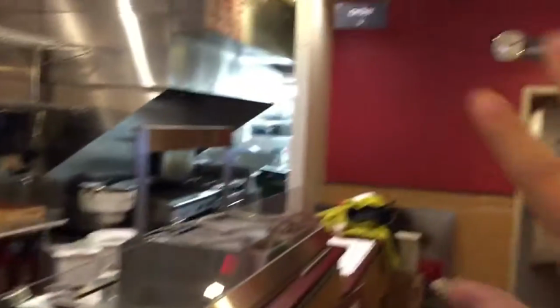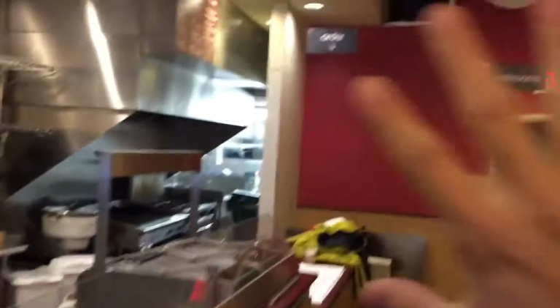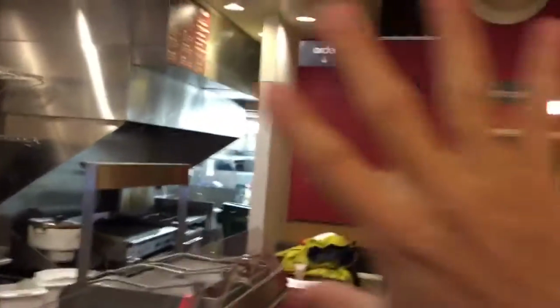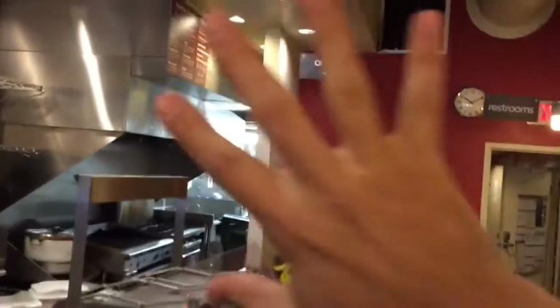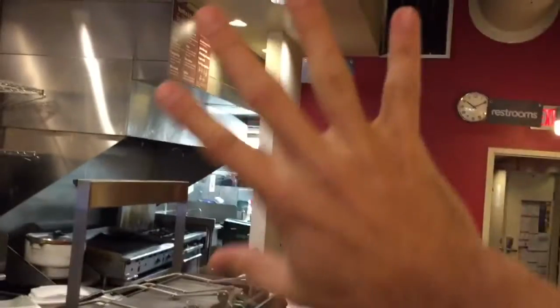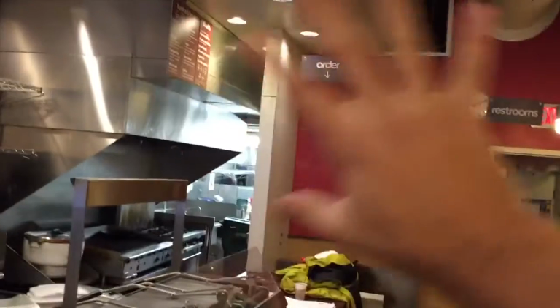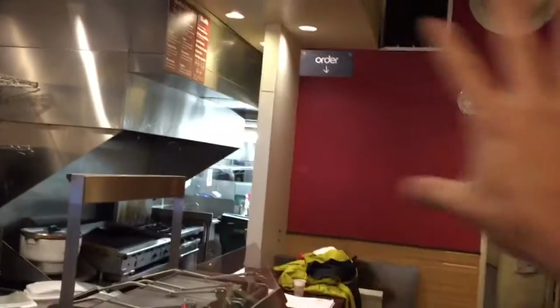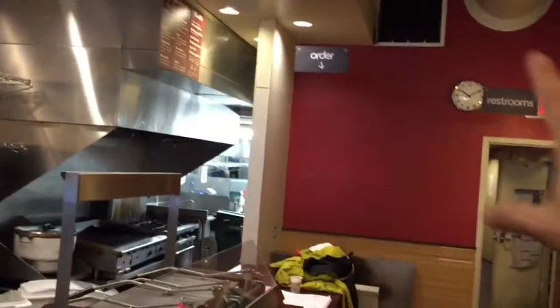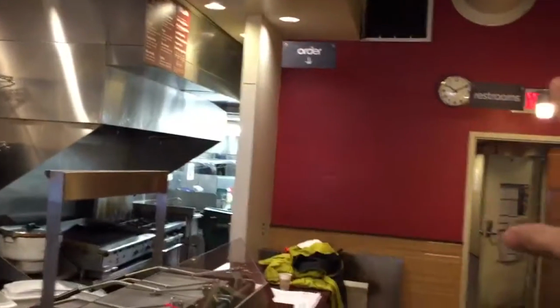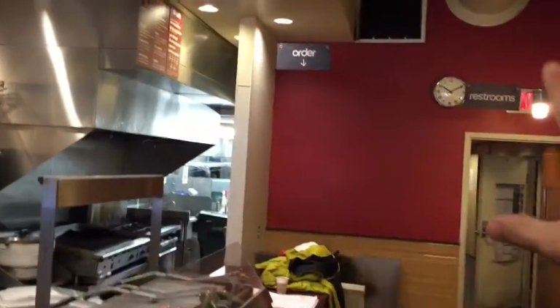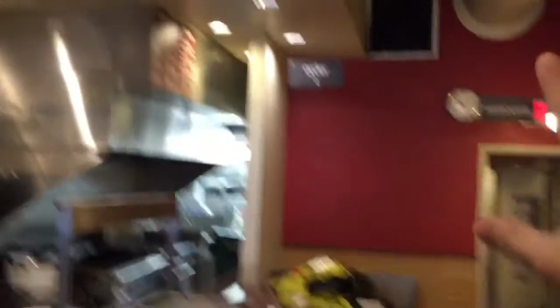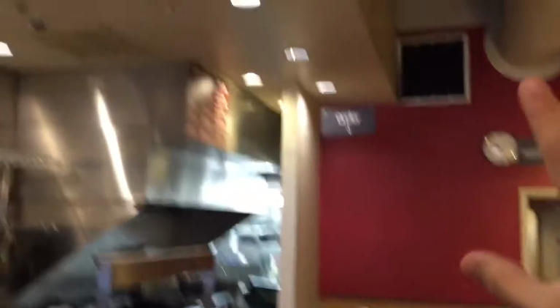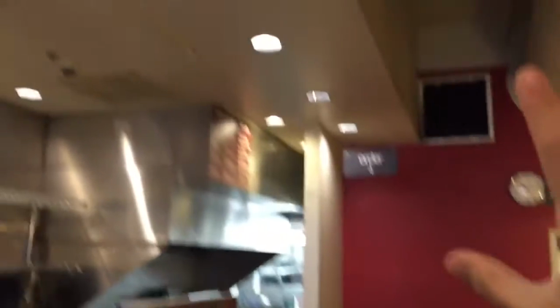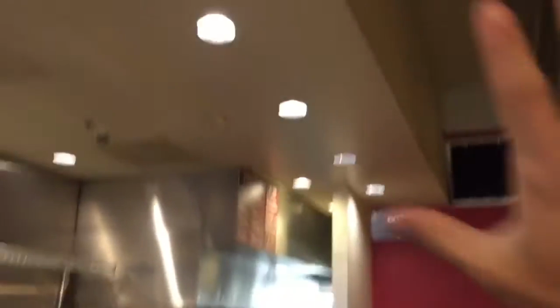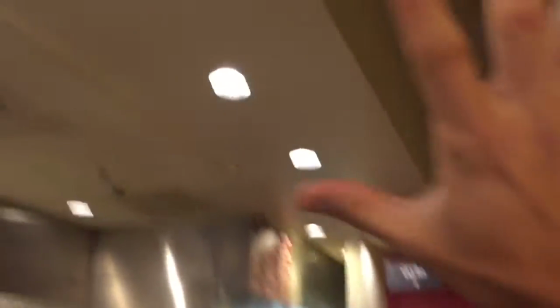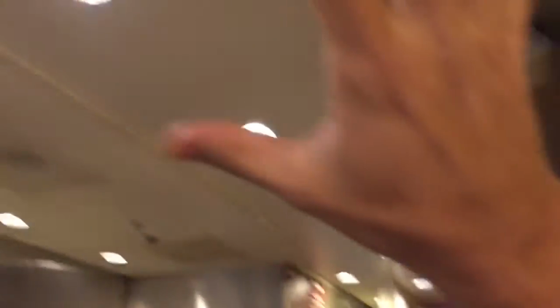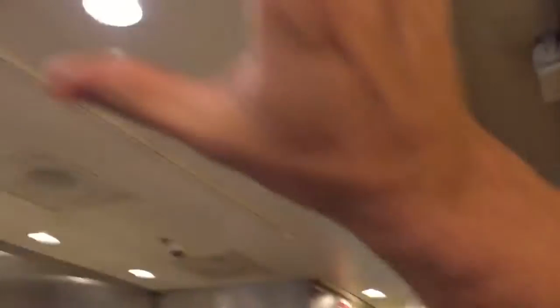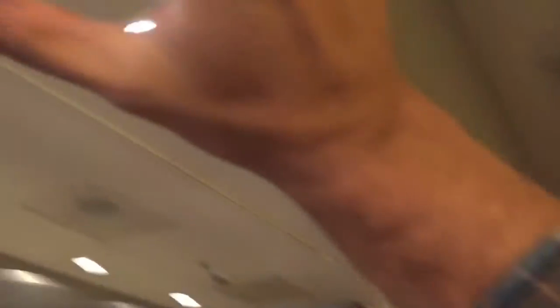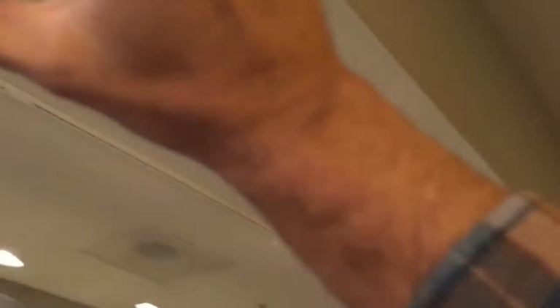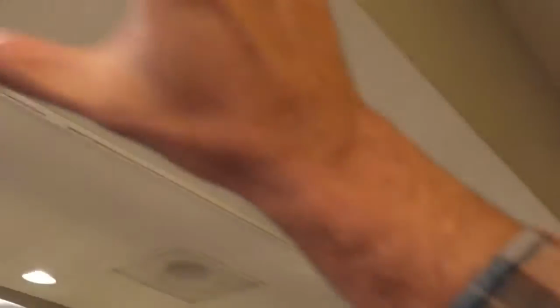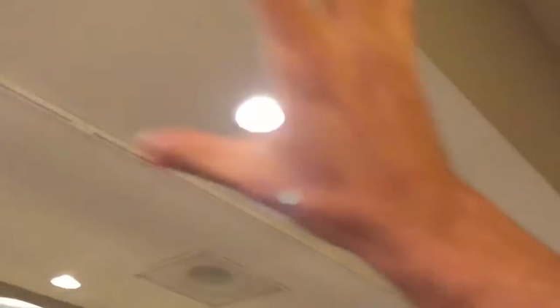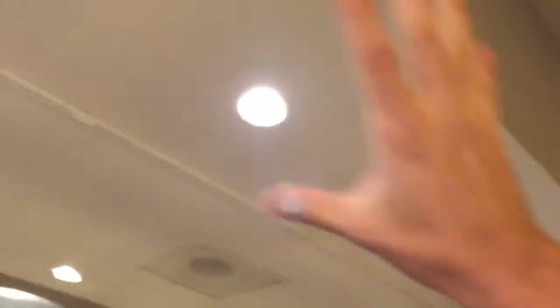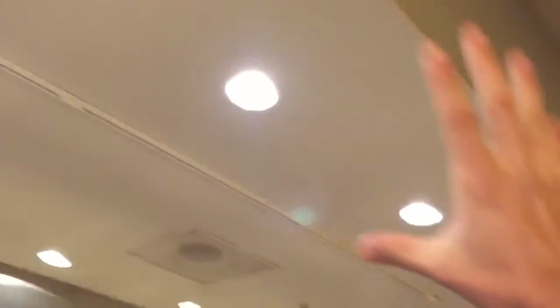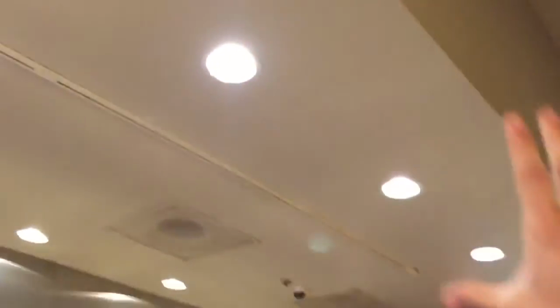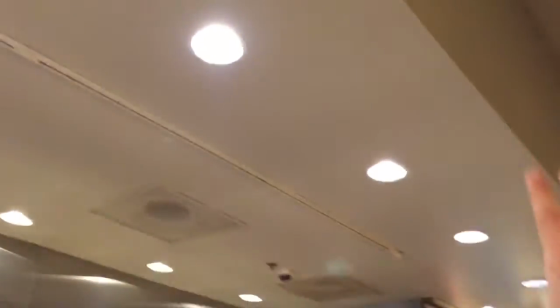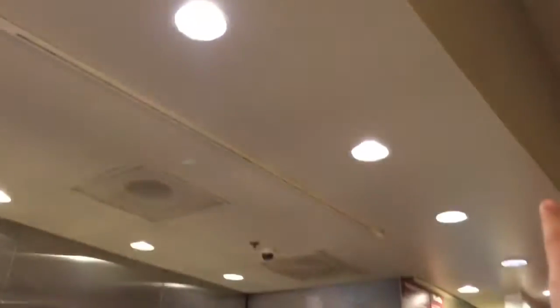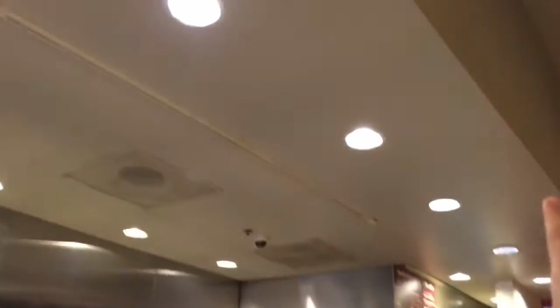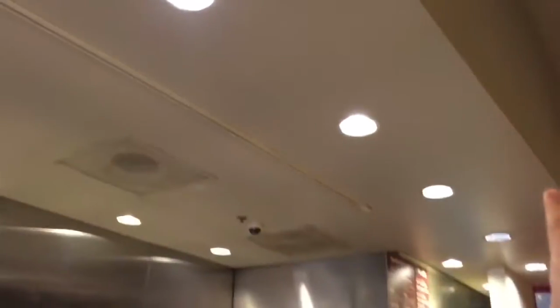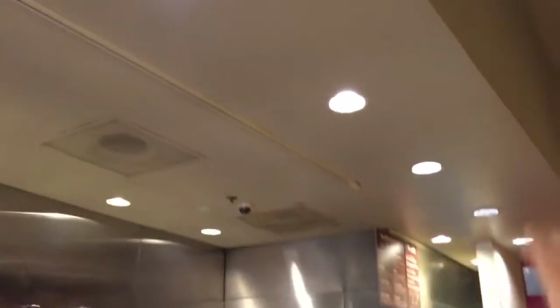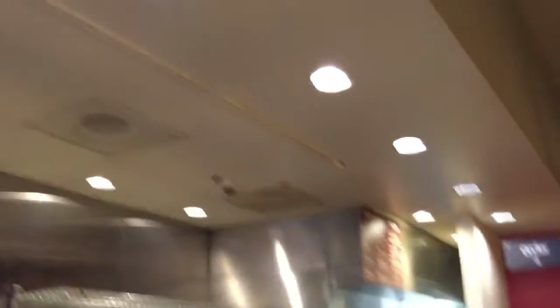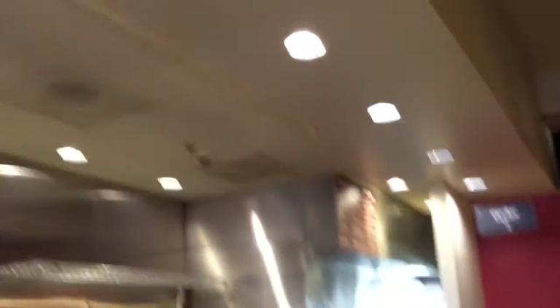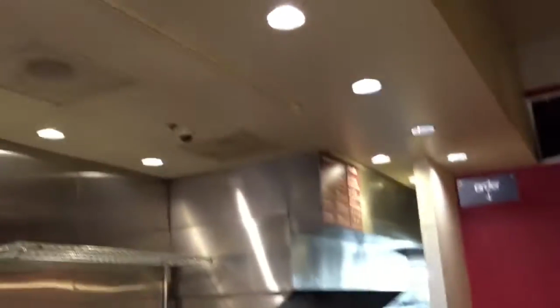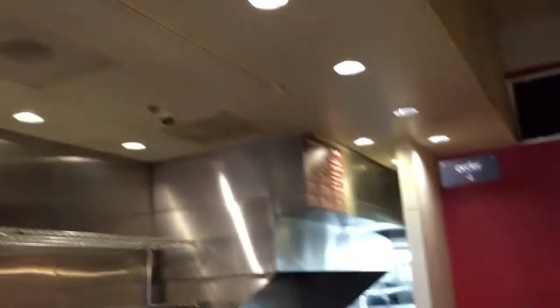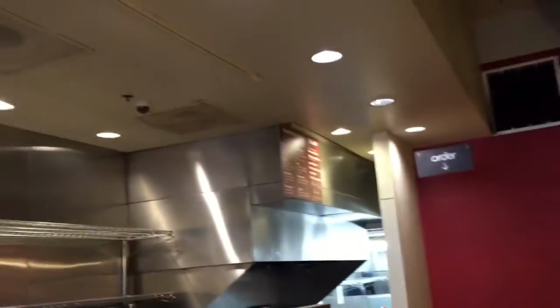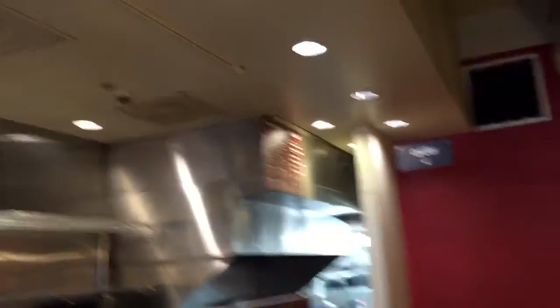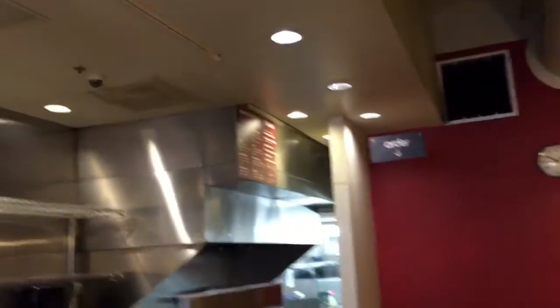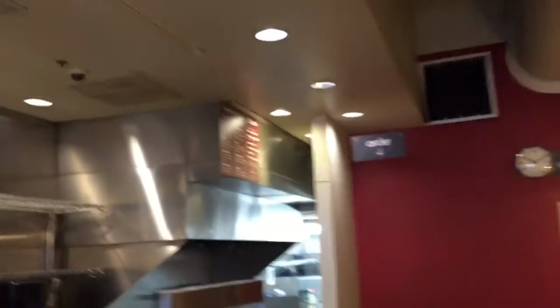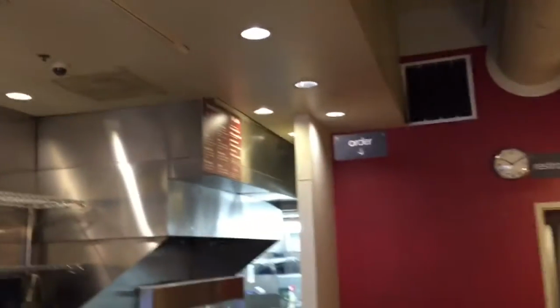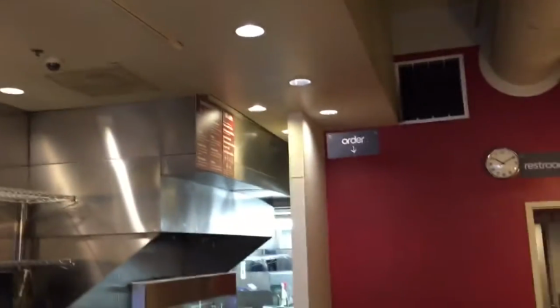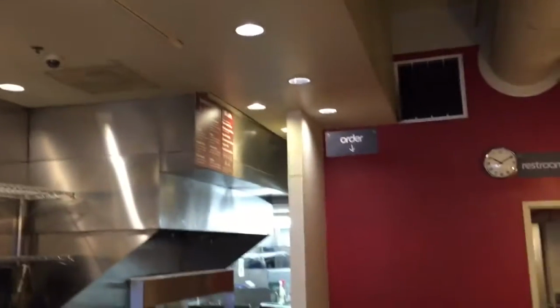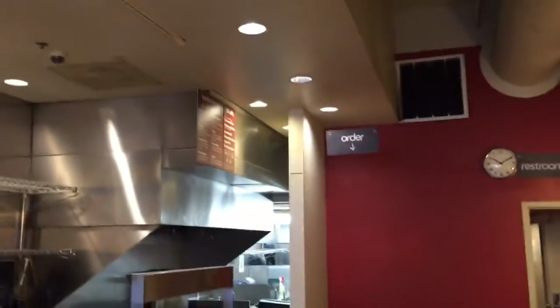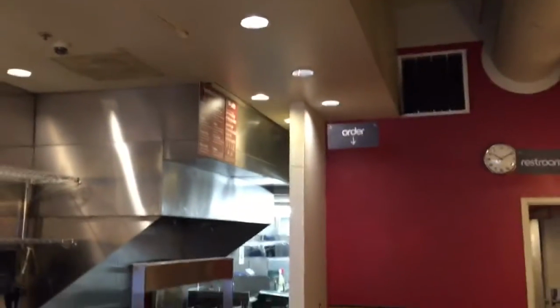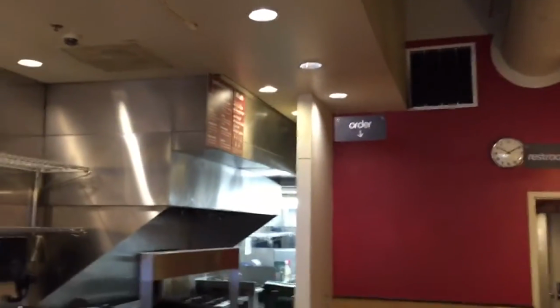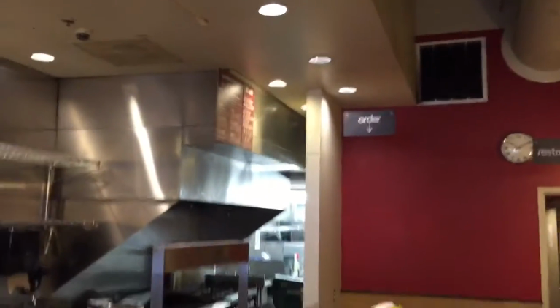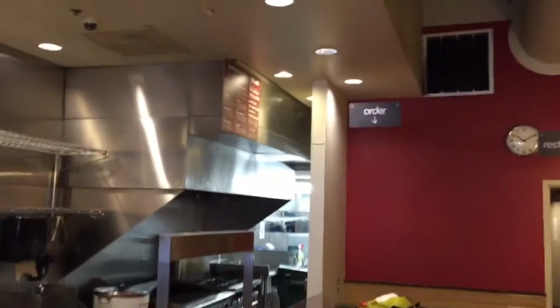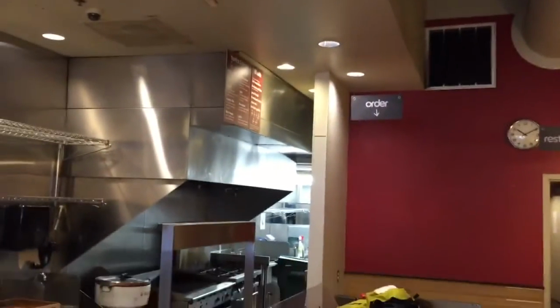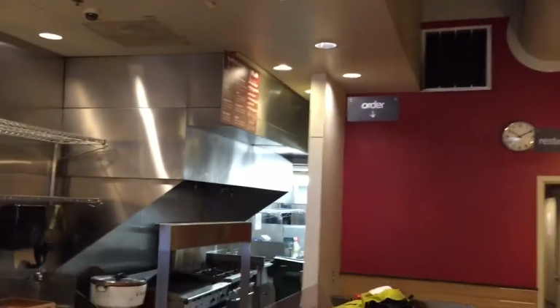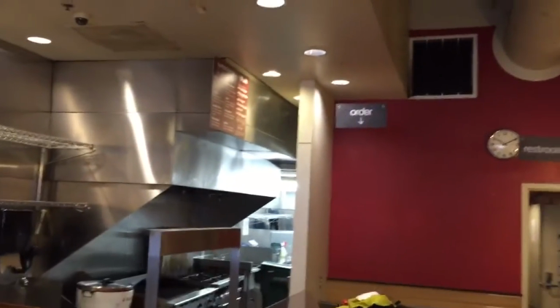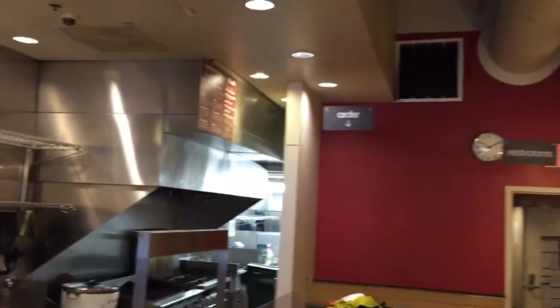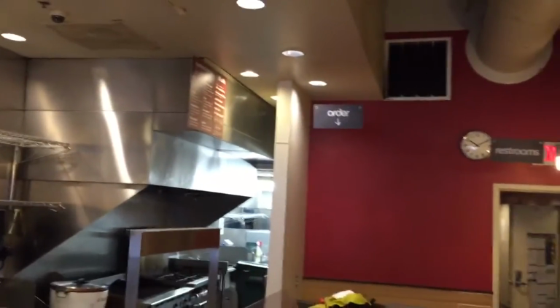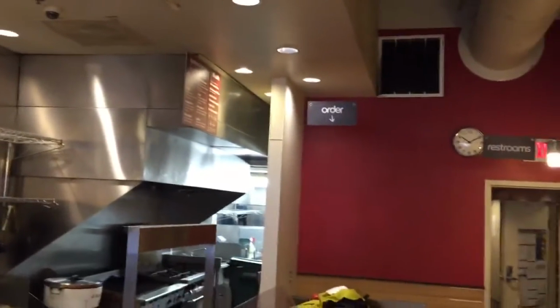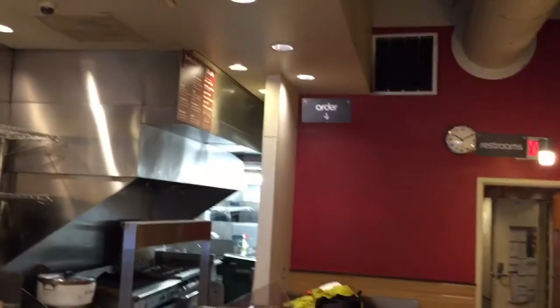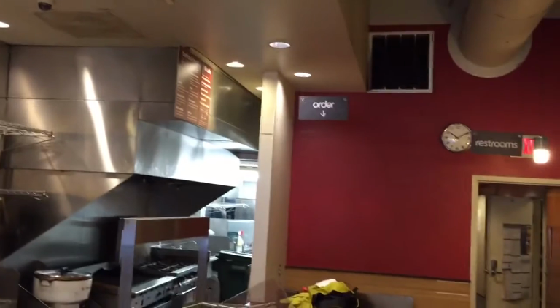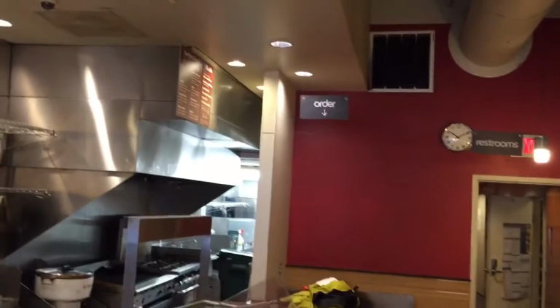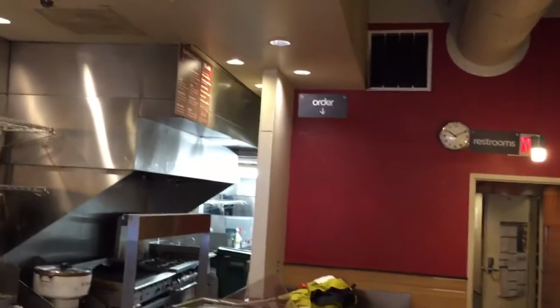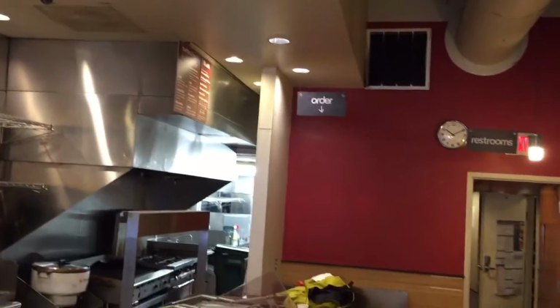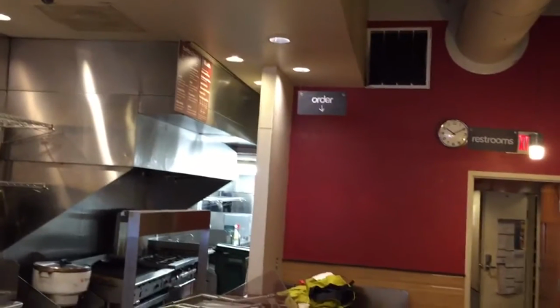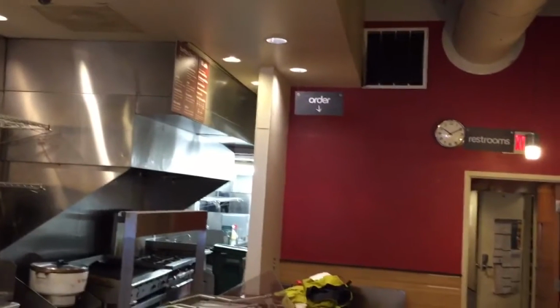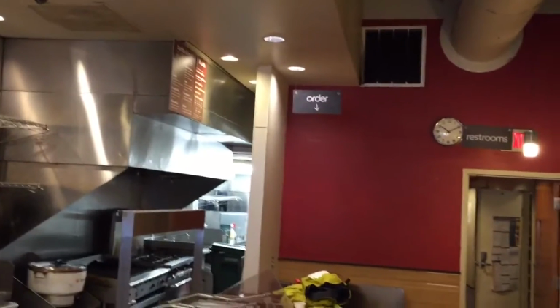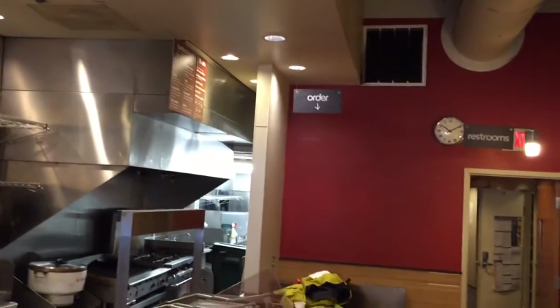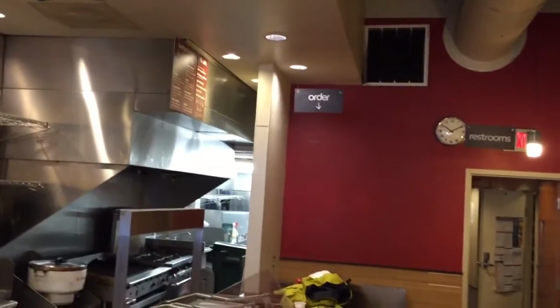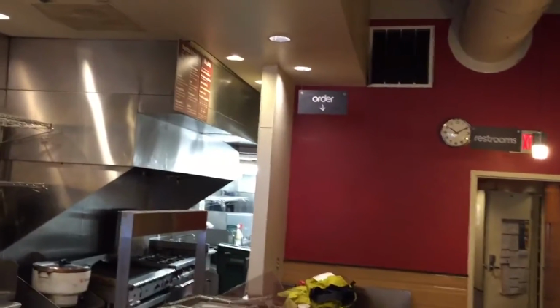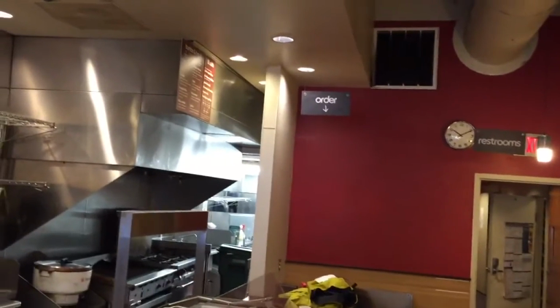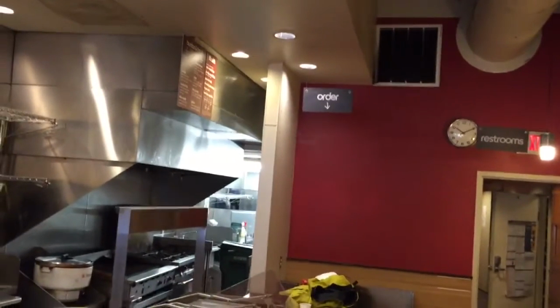These walls are disappearing, all of this stuff is coming down. Wednesday demo starts, so it'll be really fun to share that with you guys.